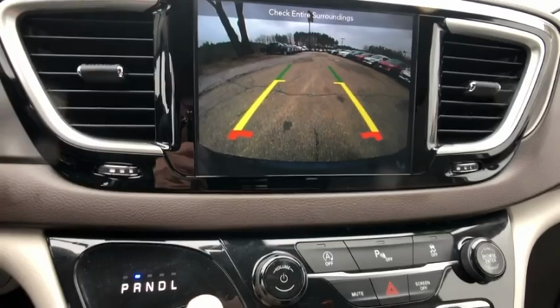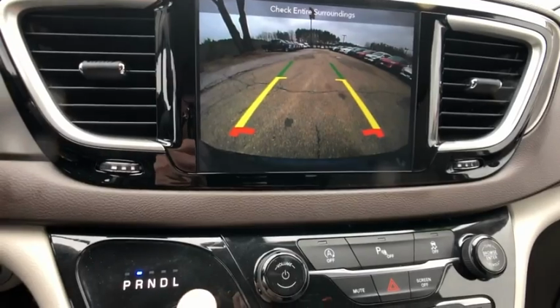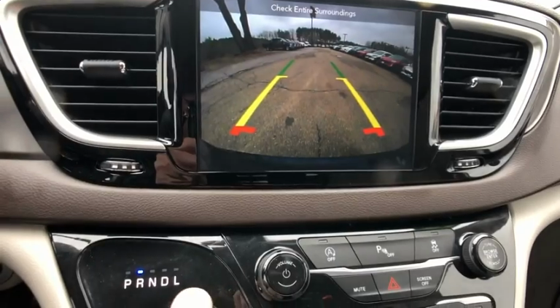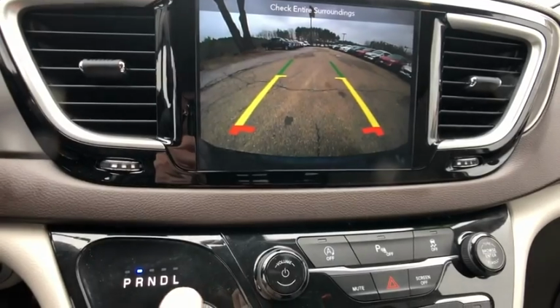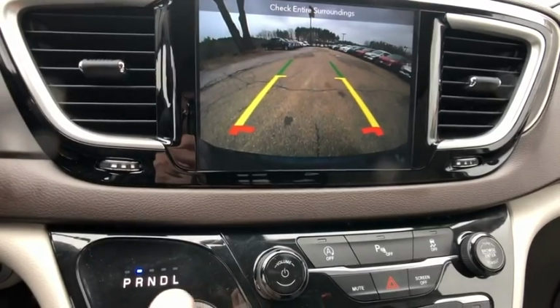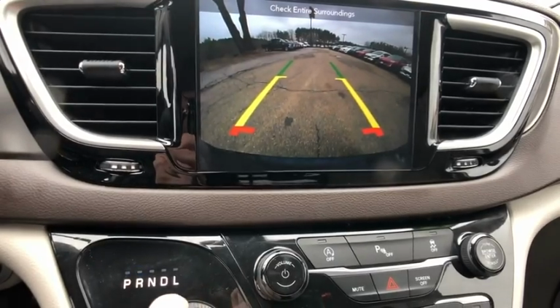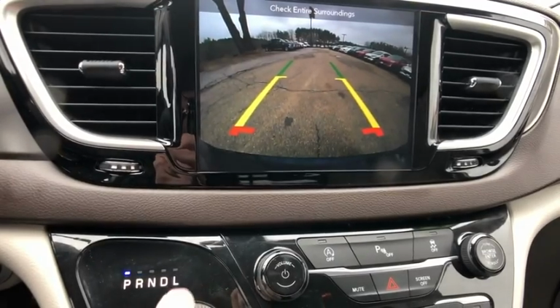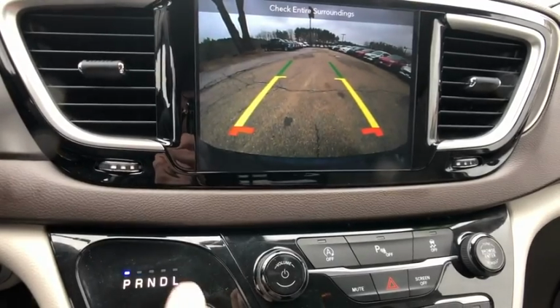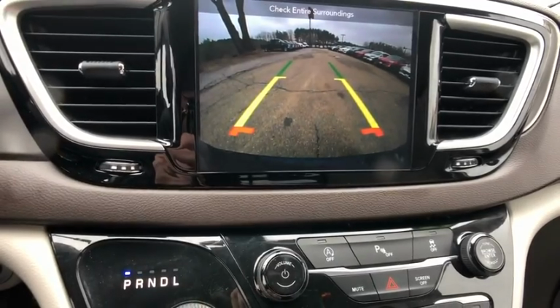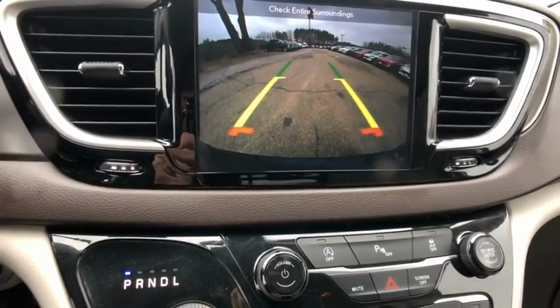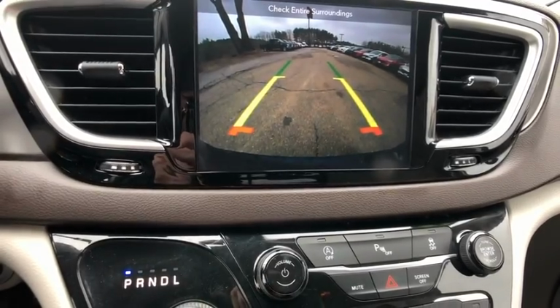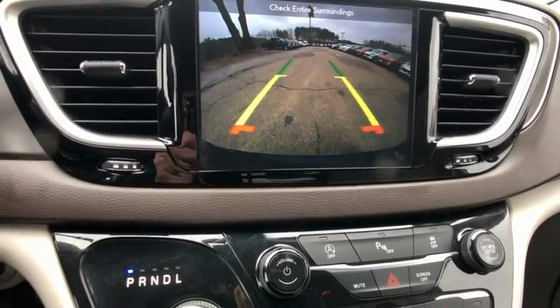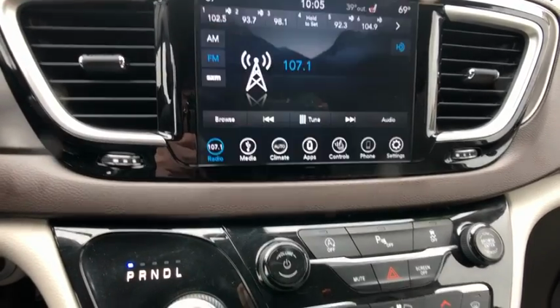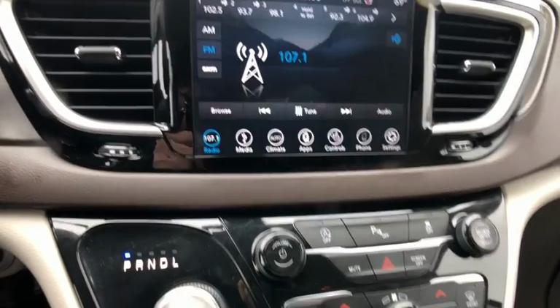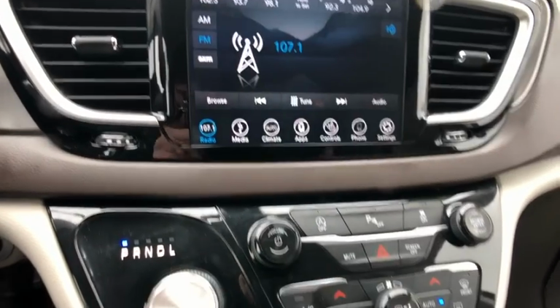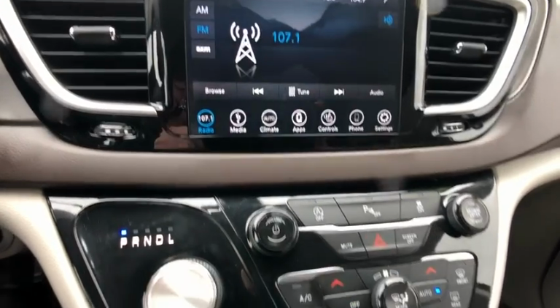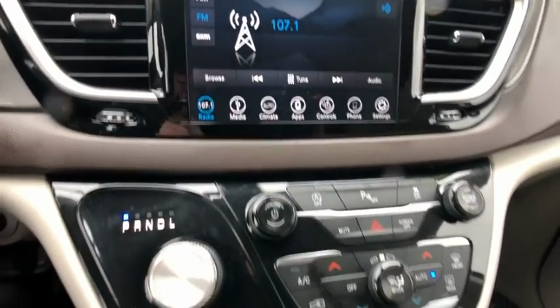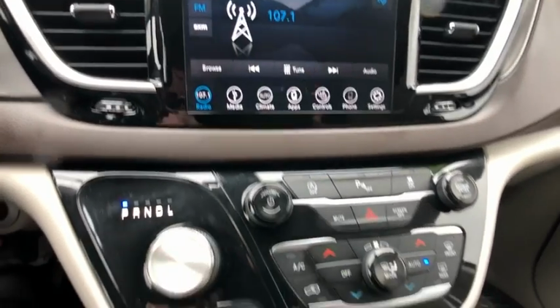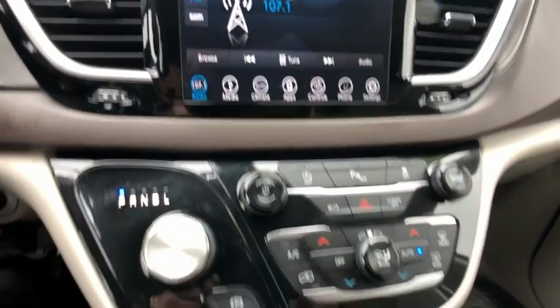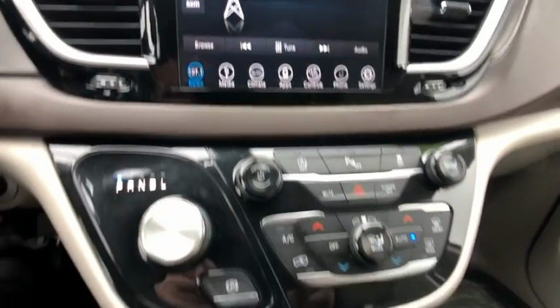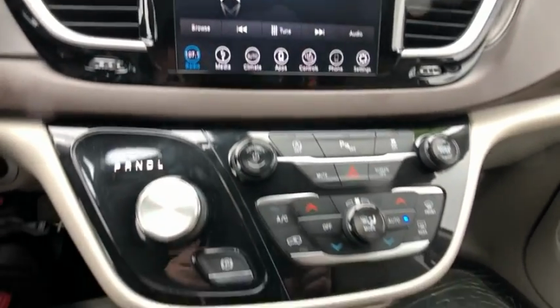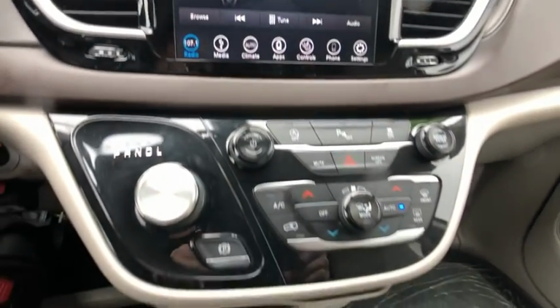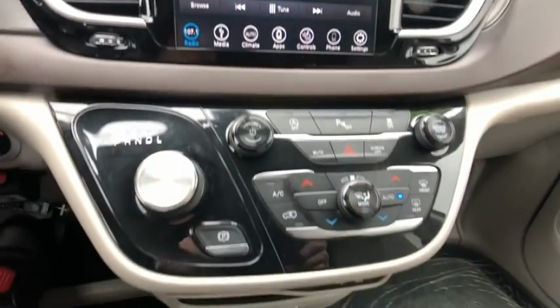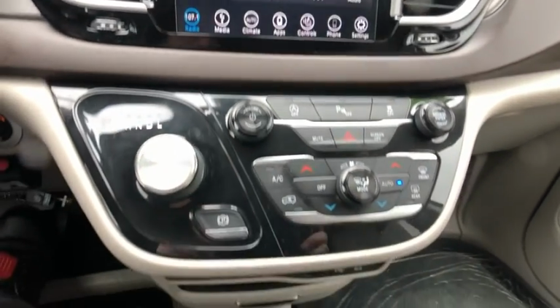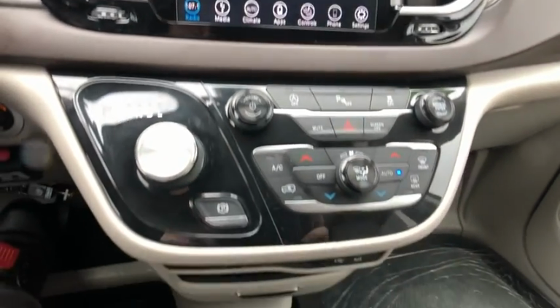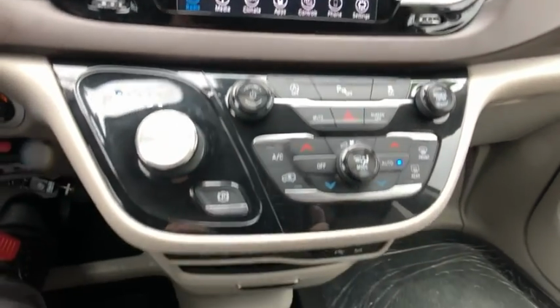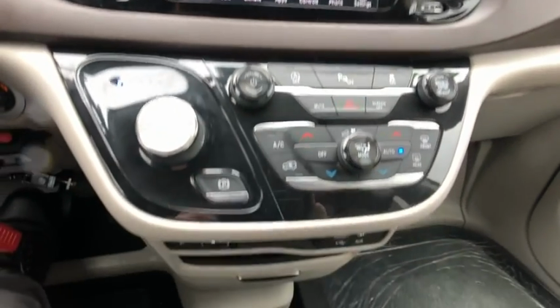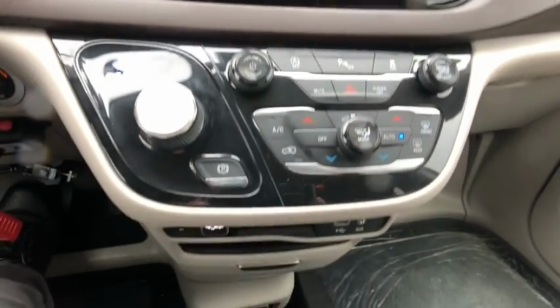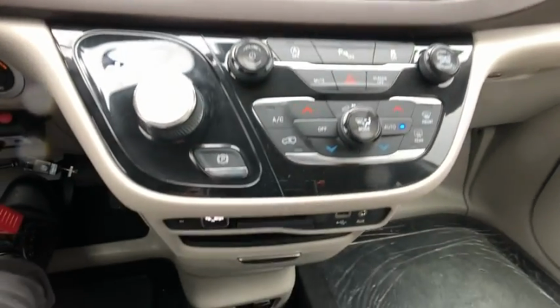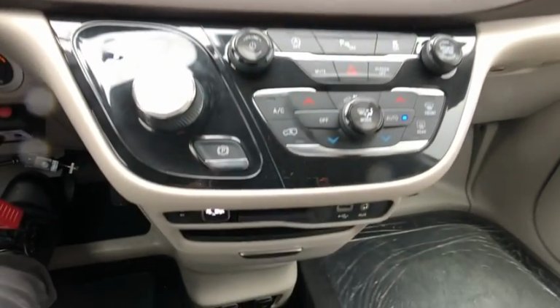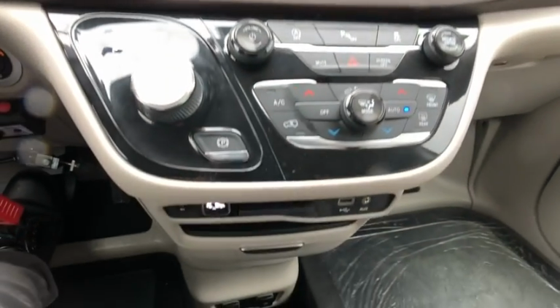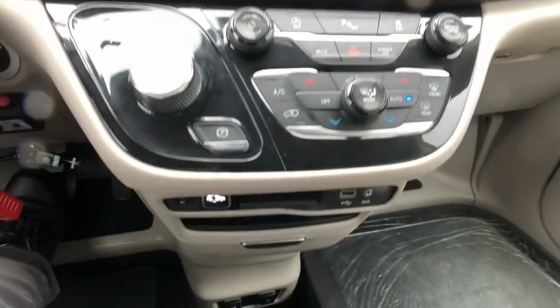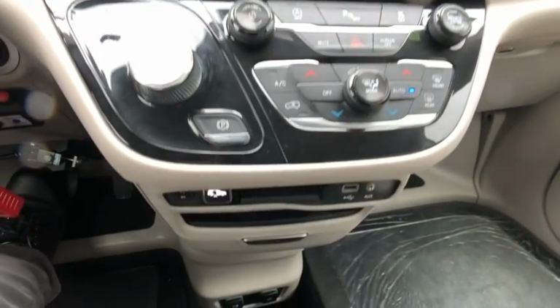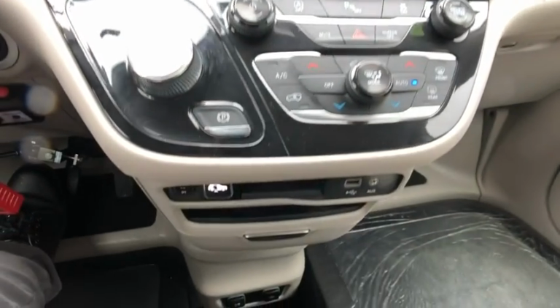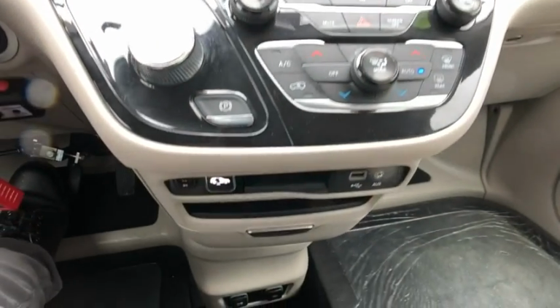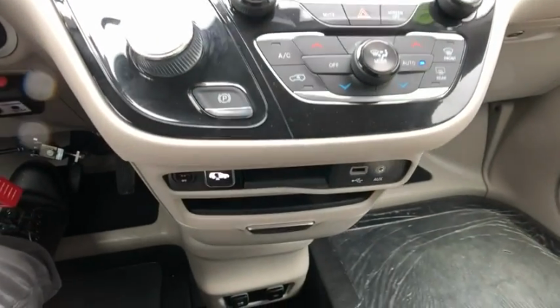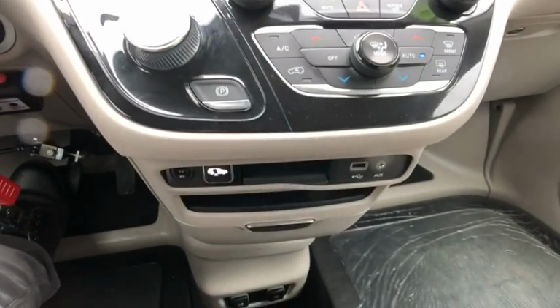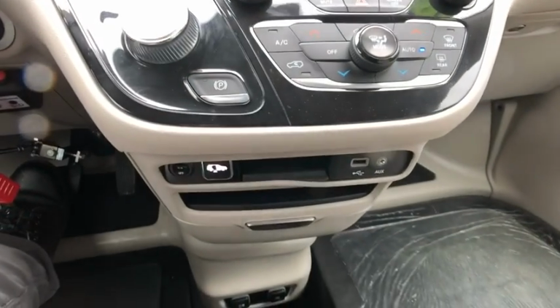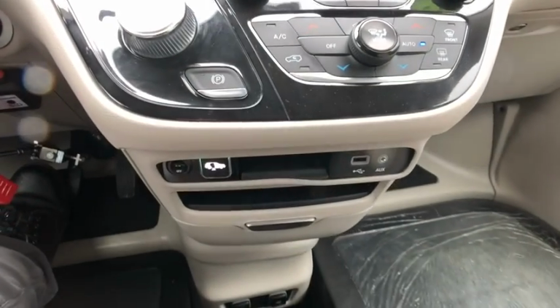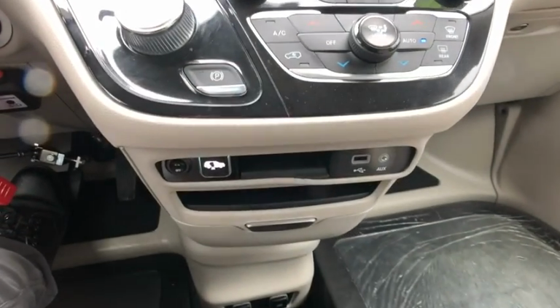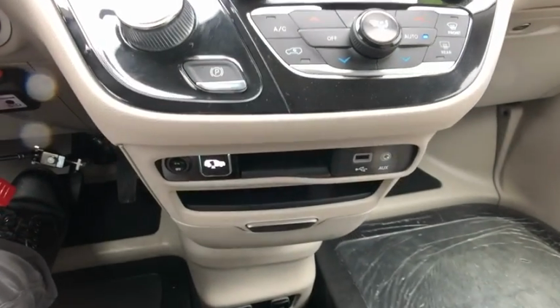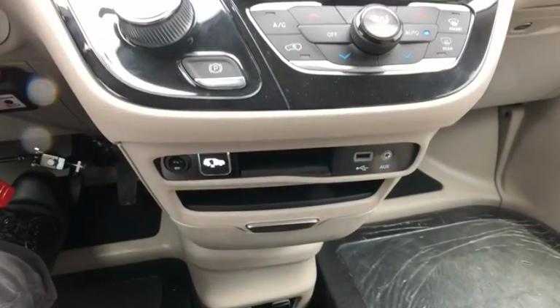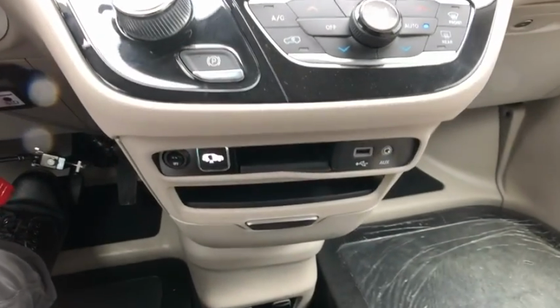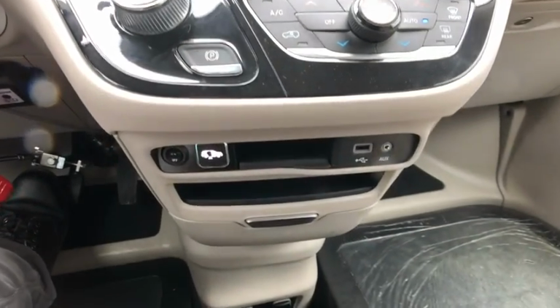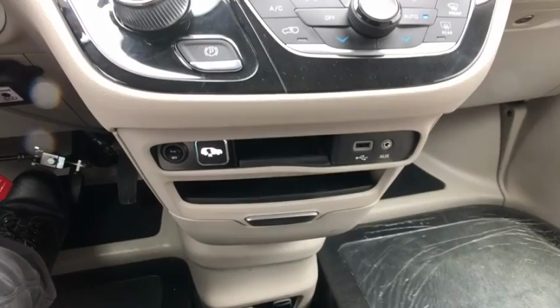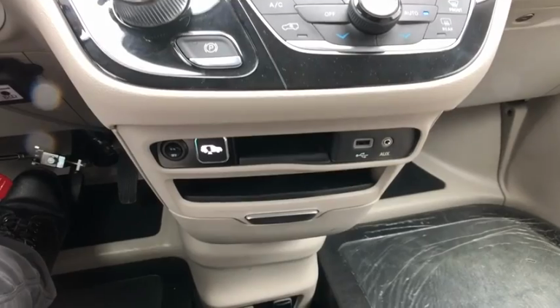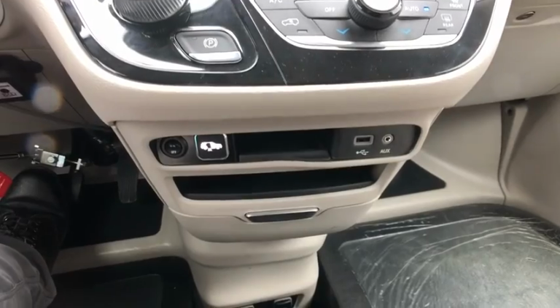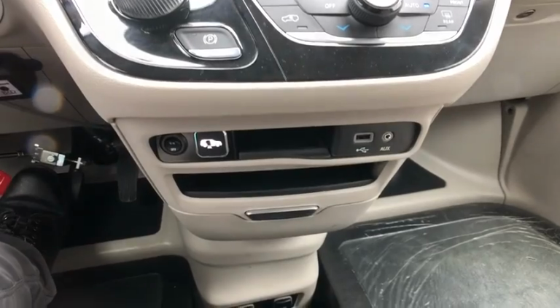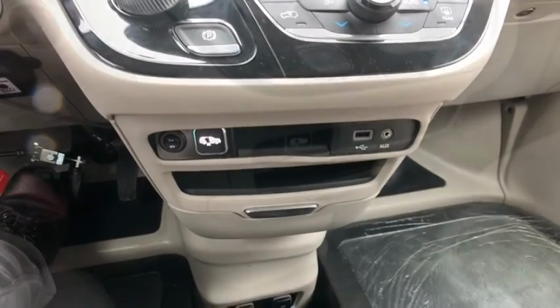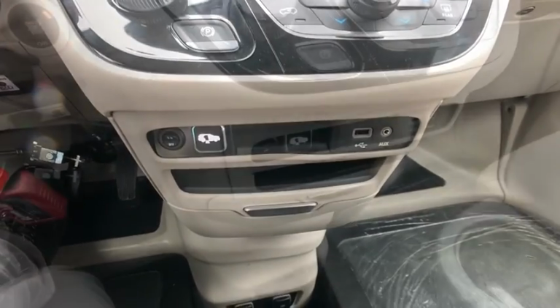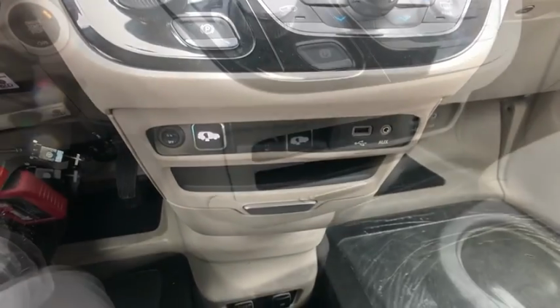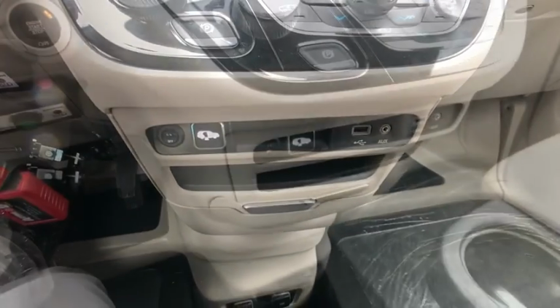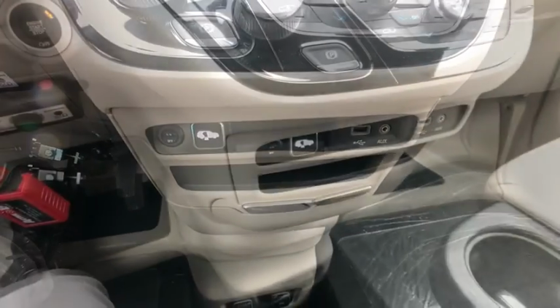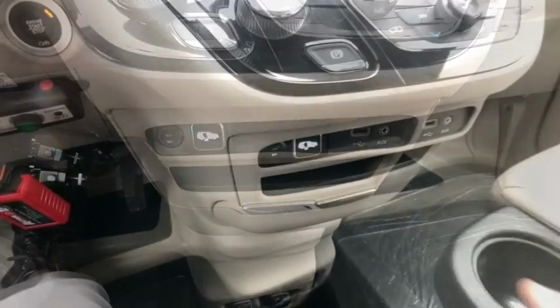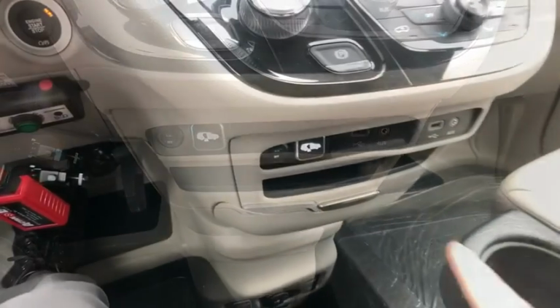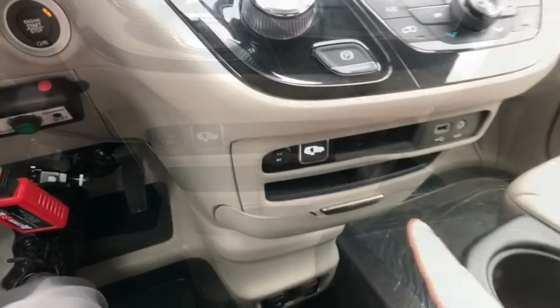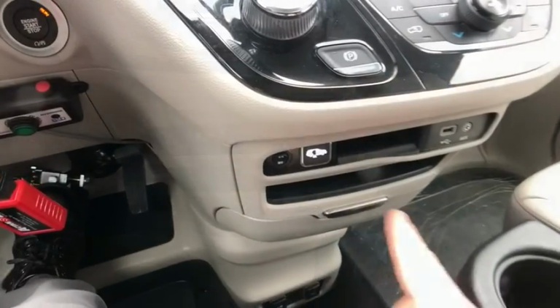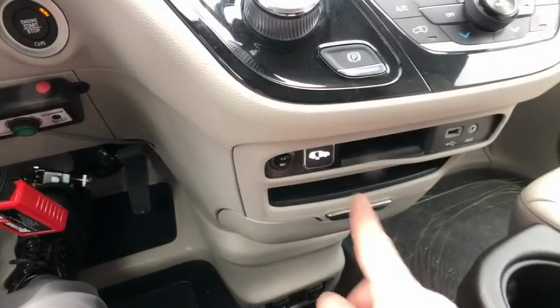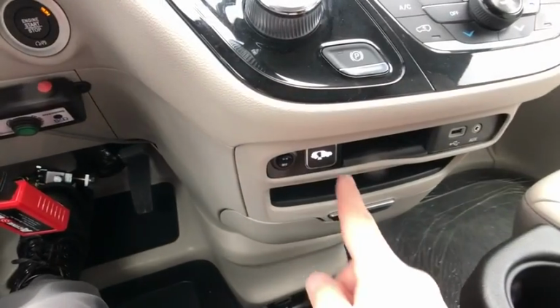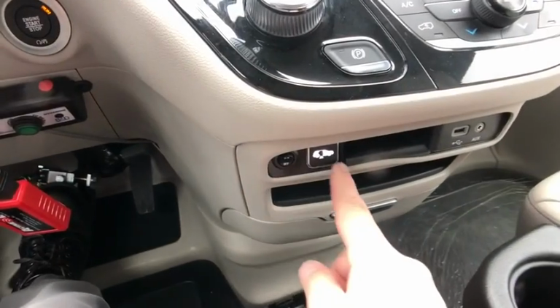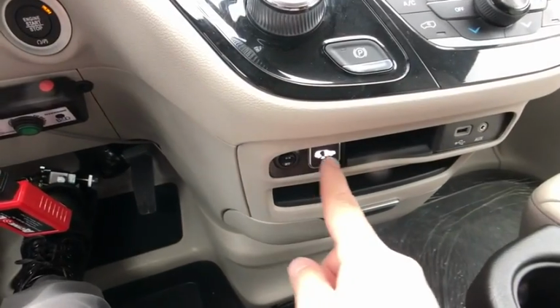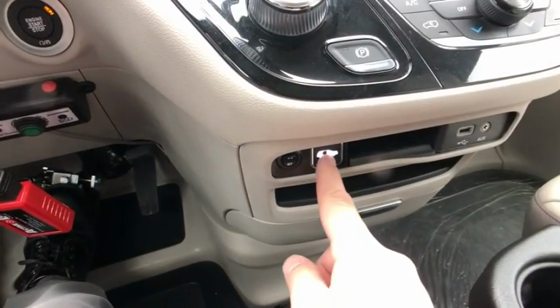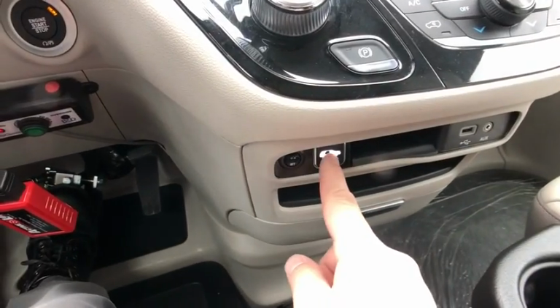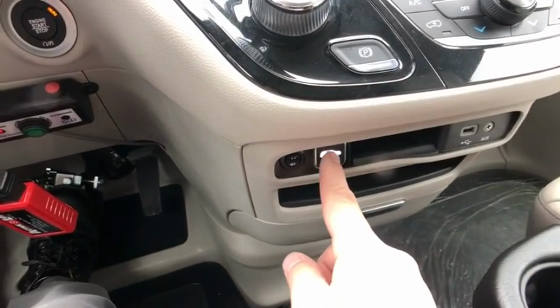Power windows, trip computer, rear window defroster, heated front seats, remote keyless entry, and brake assist.